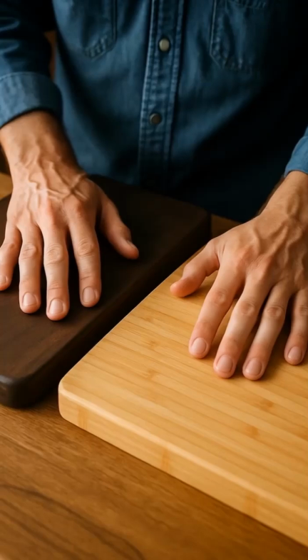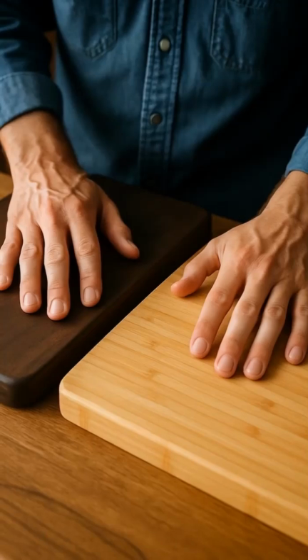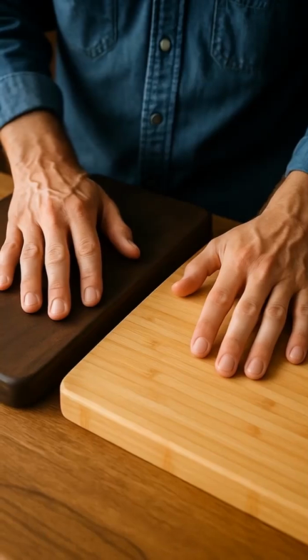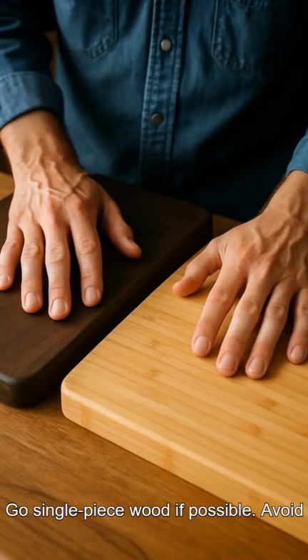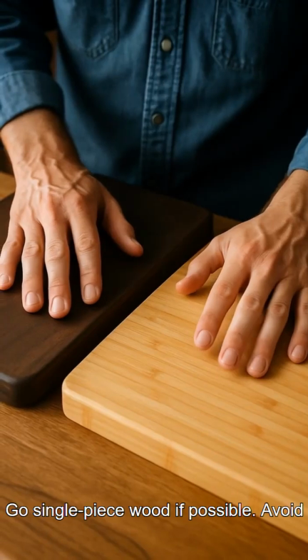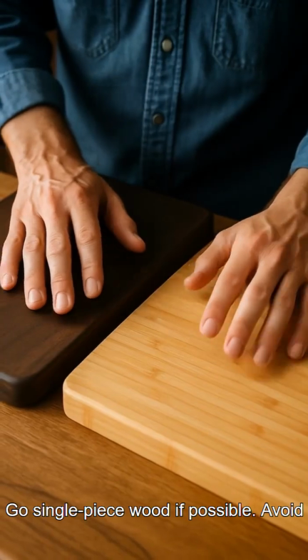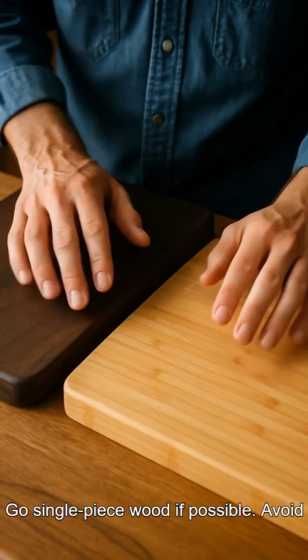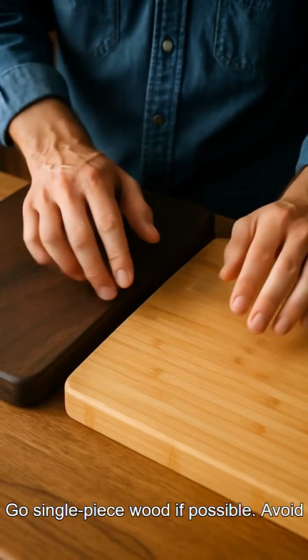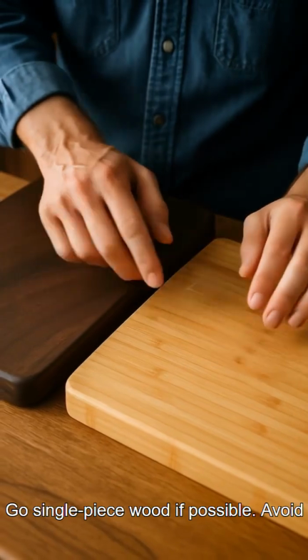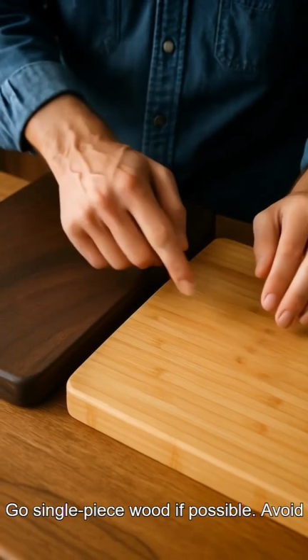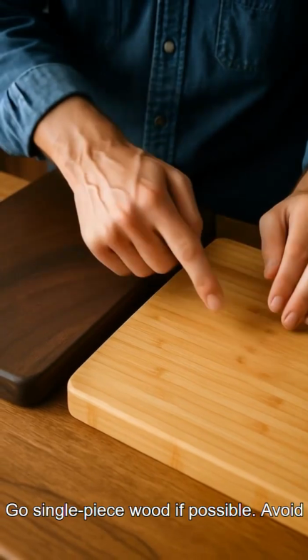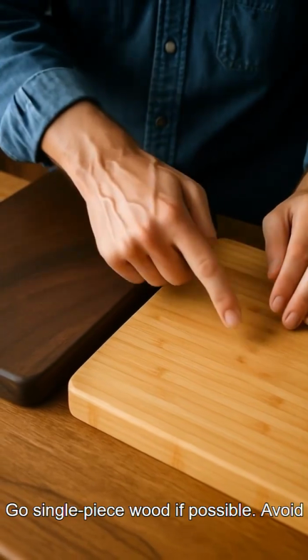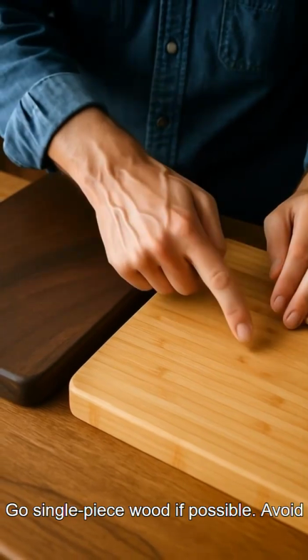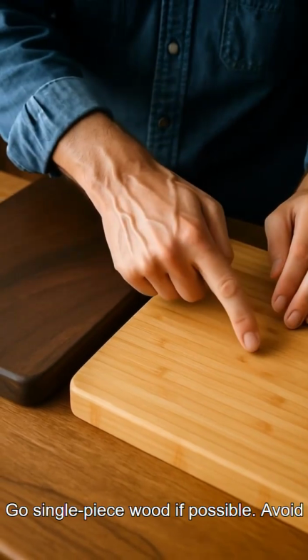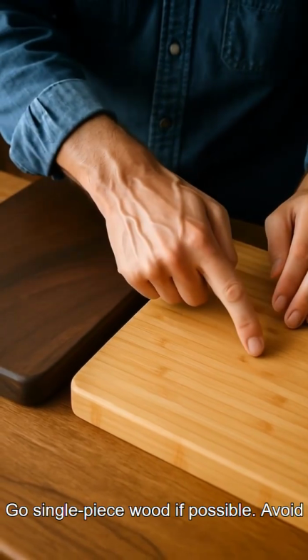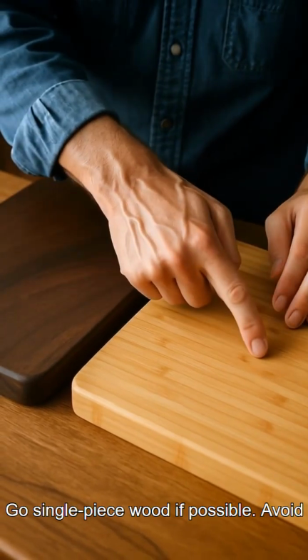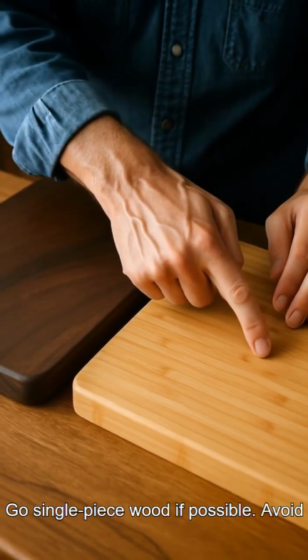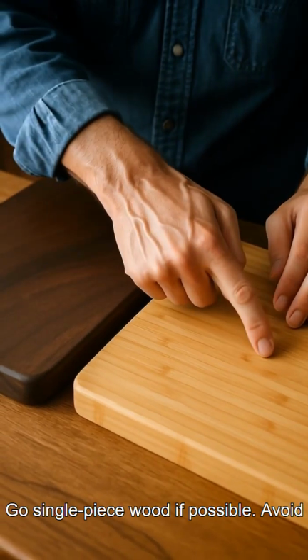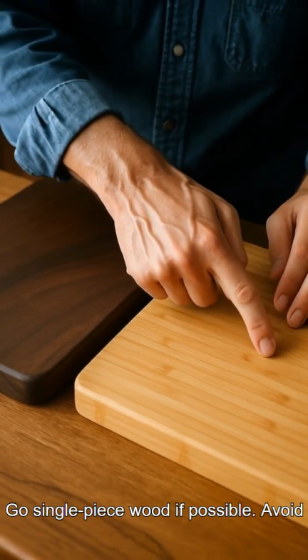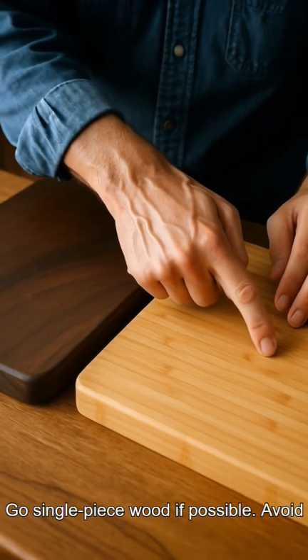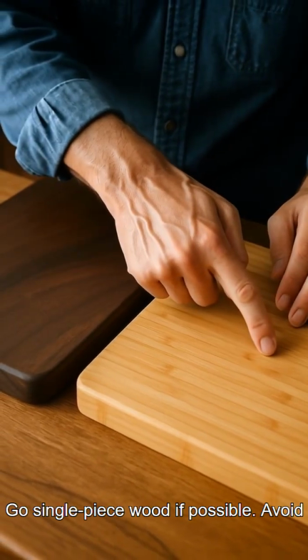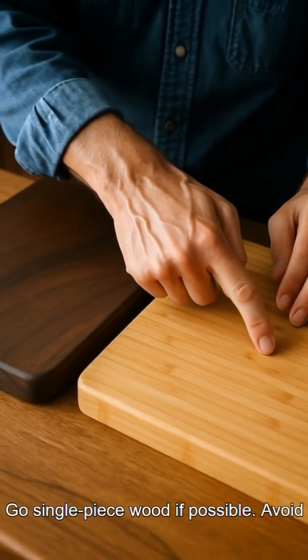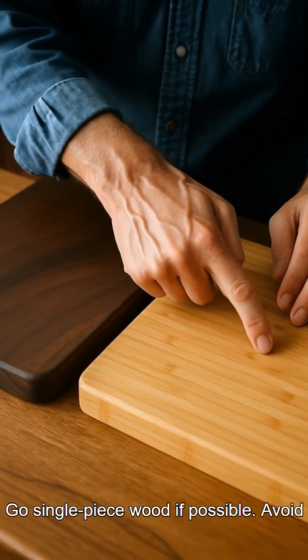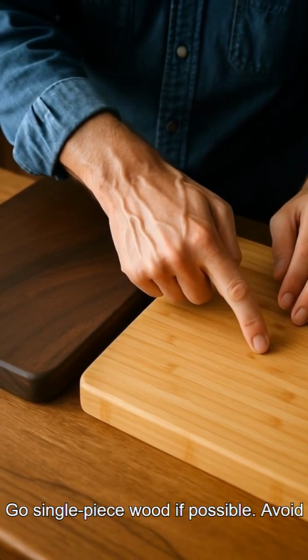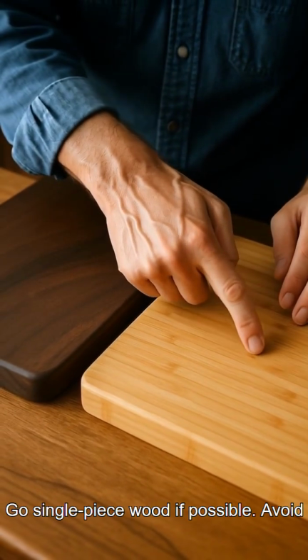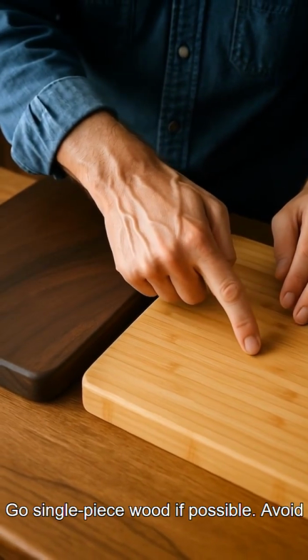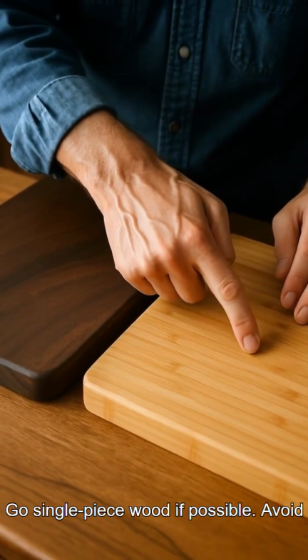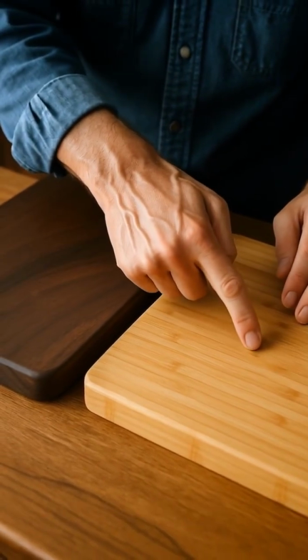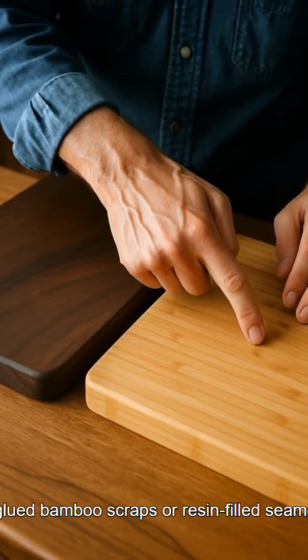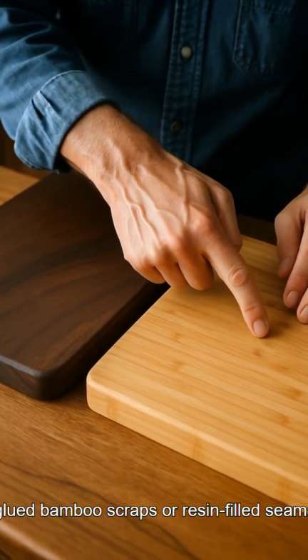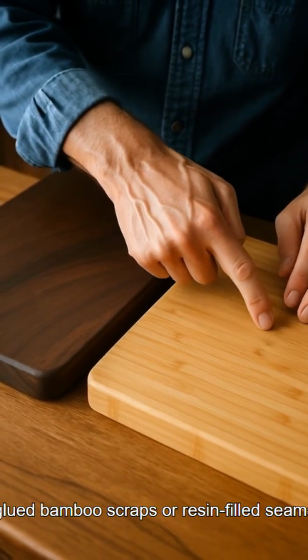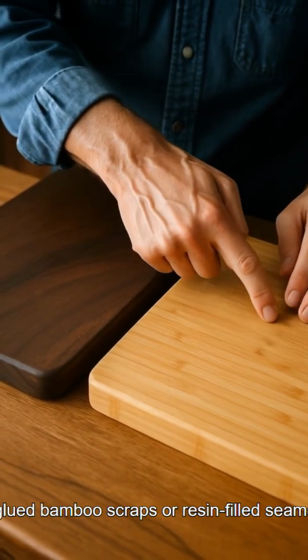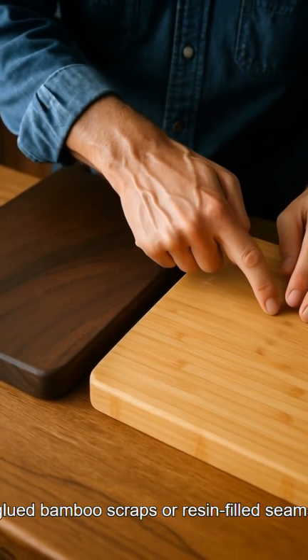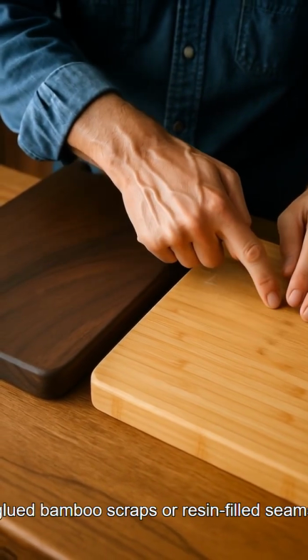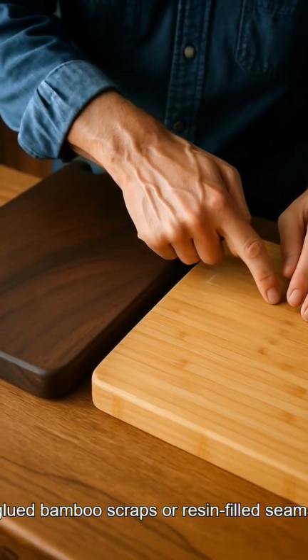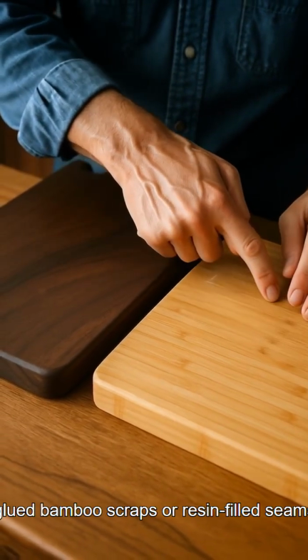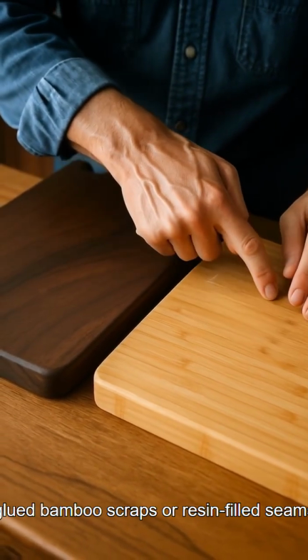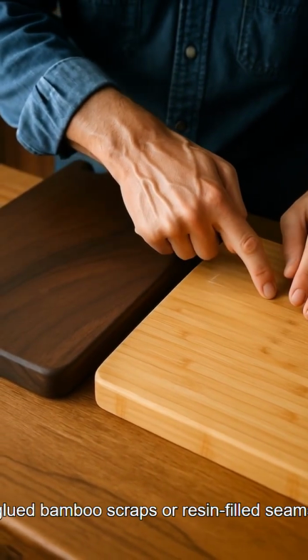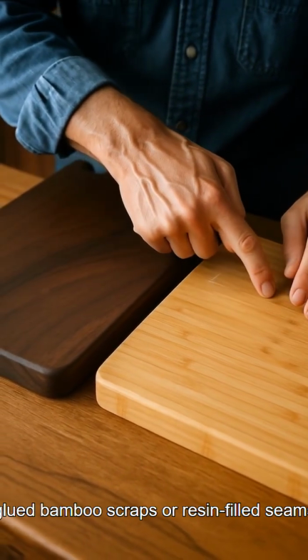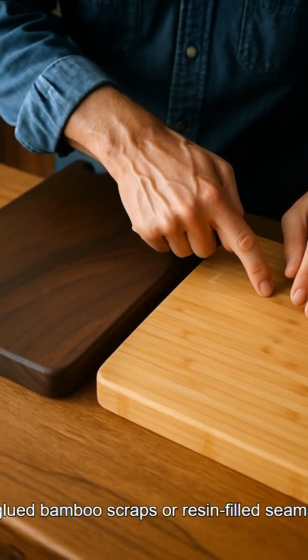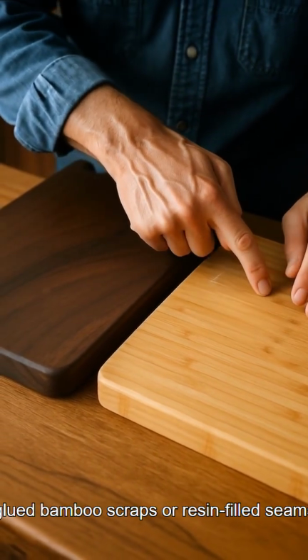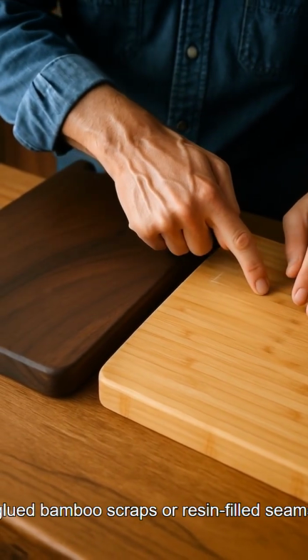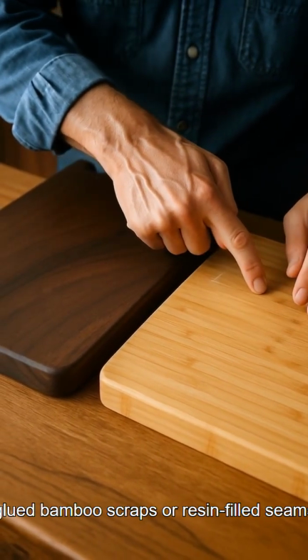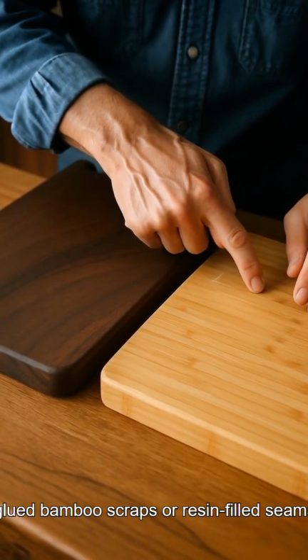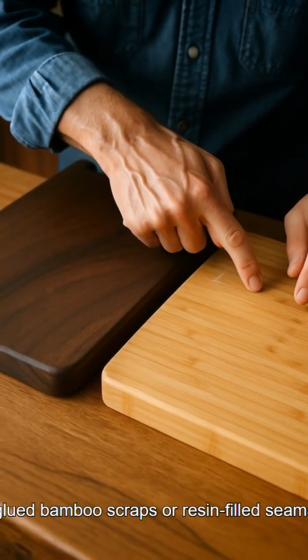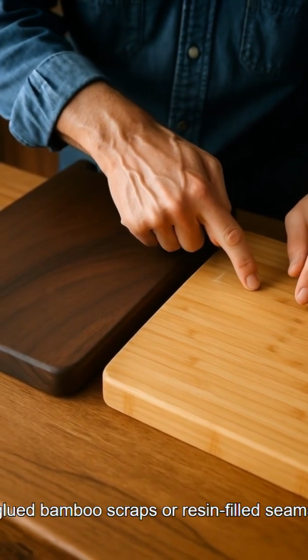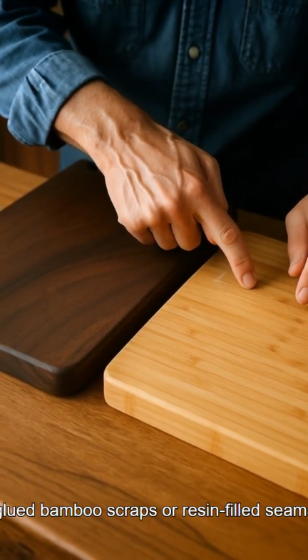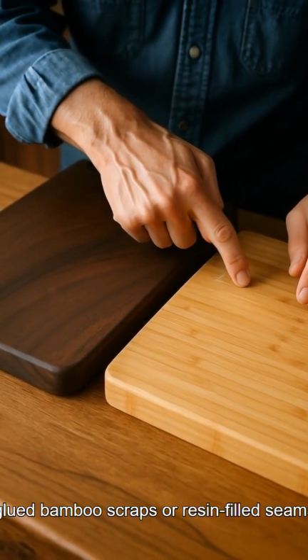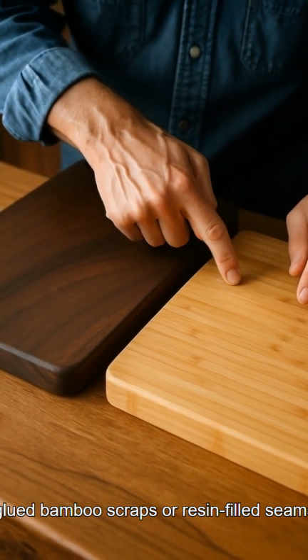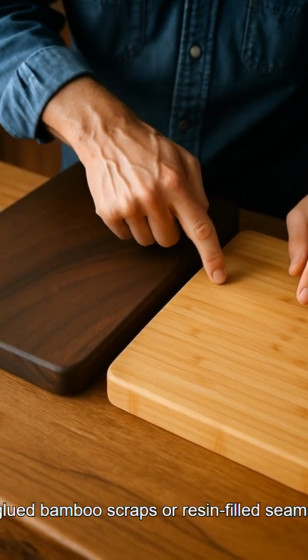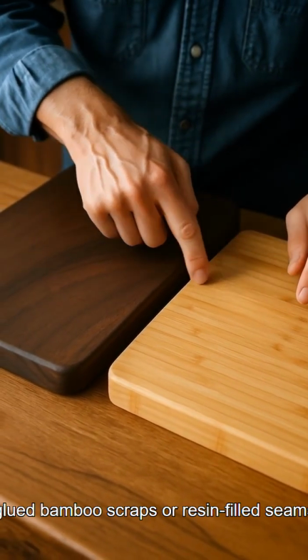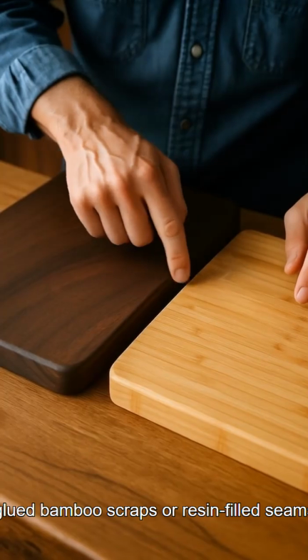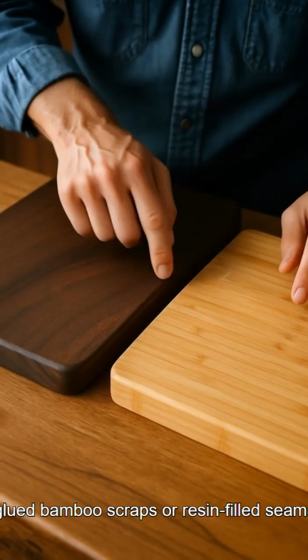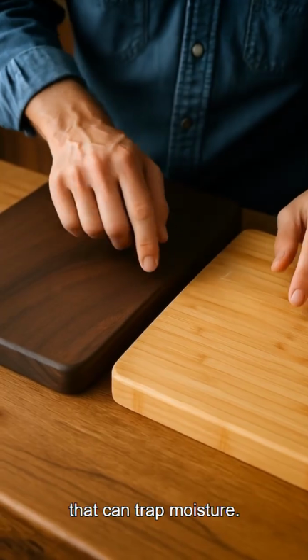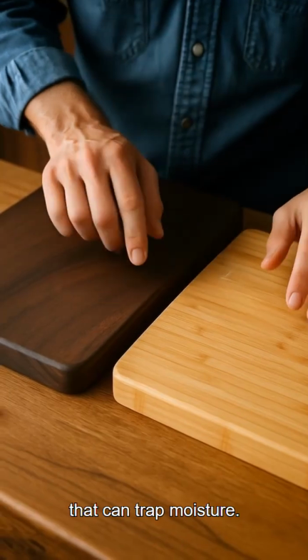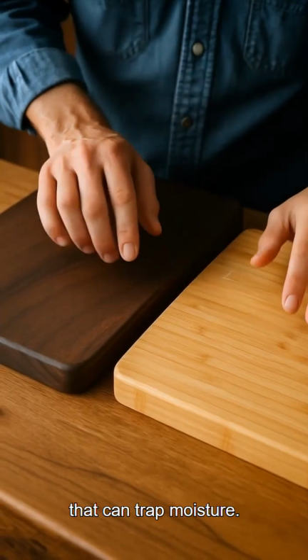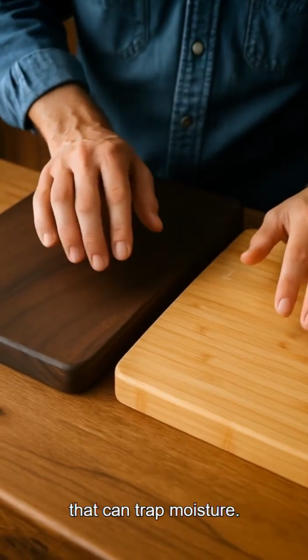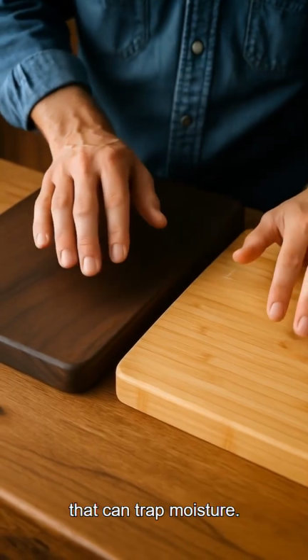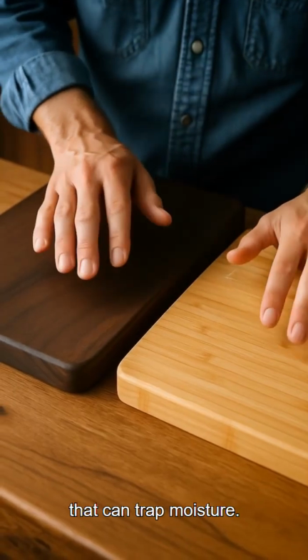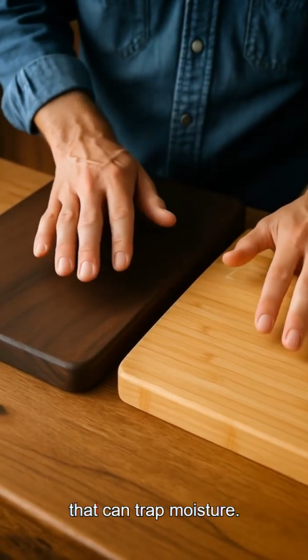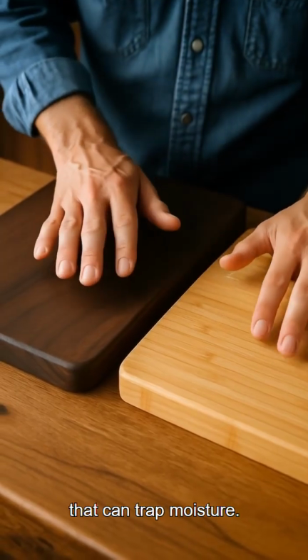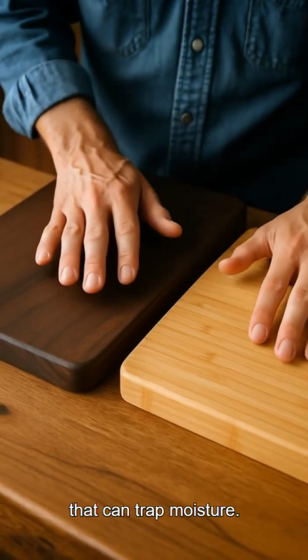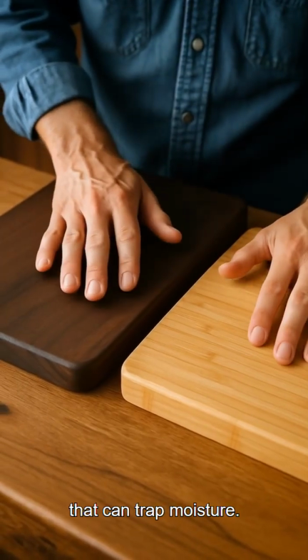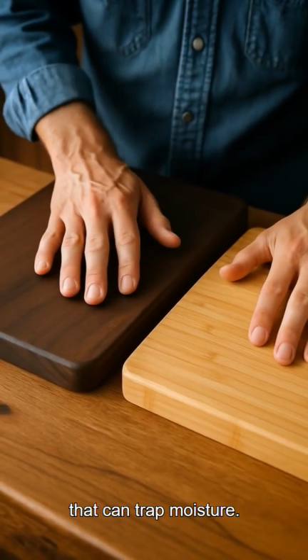Go single-piece wood if possible. Avoid glued bamboo scraps or resin-filled seams that can trap moisture.